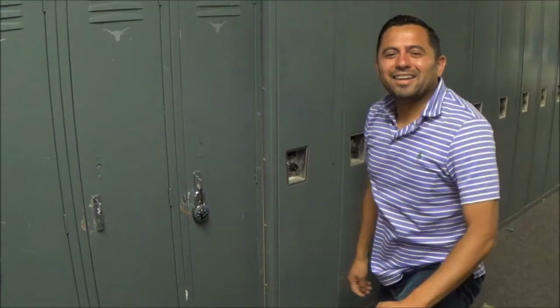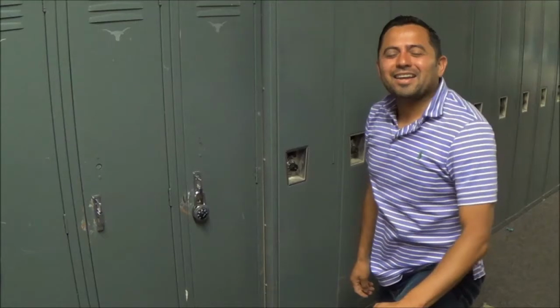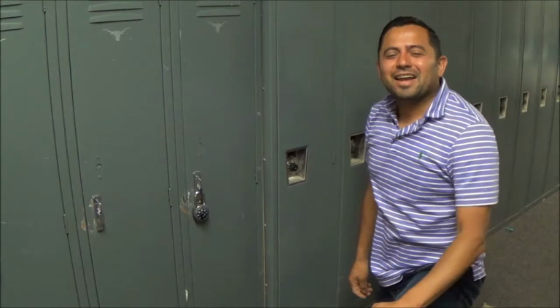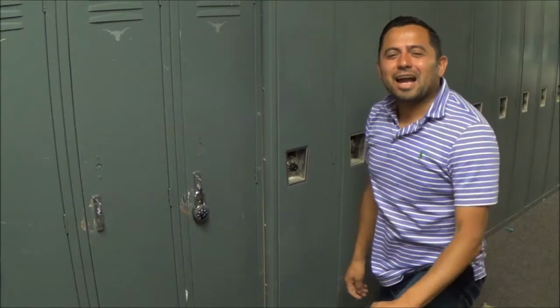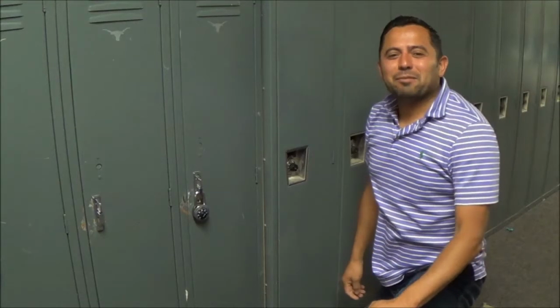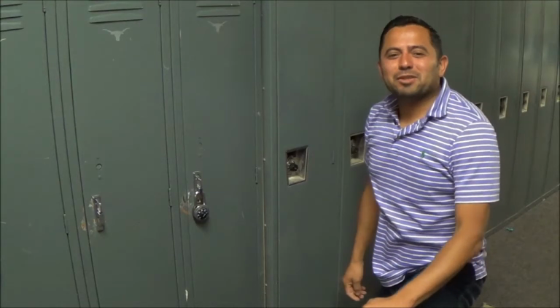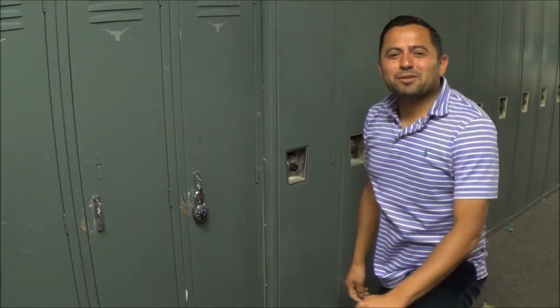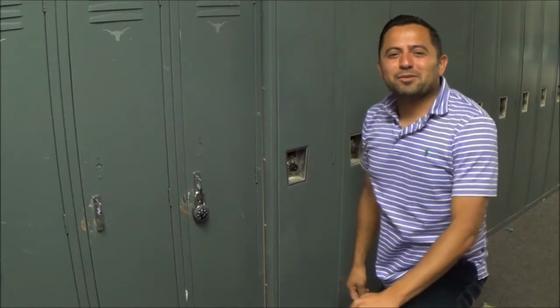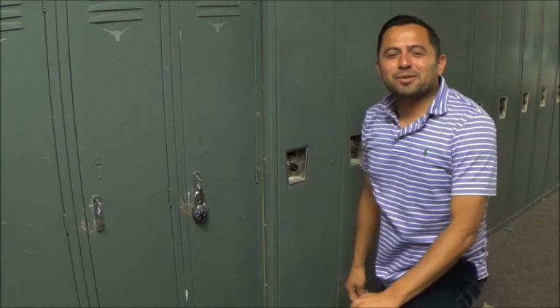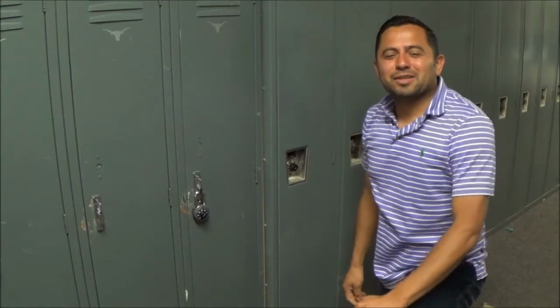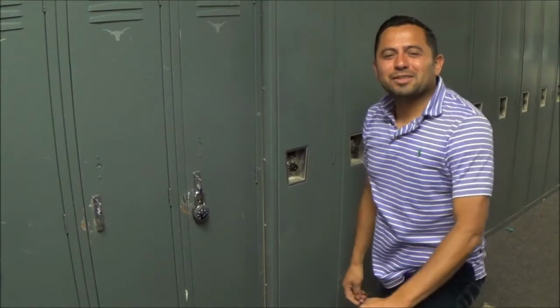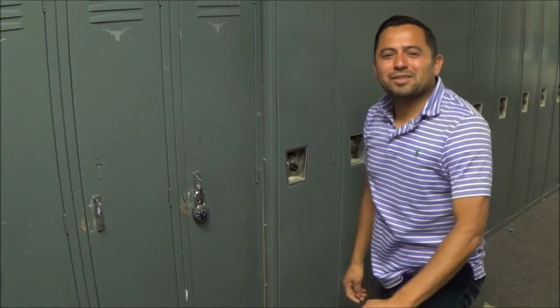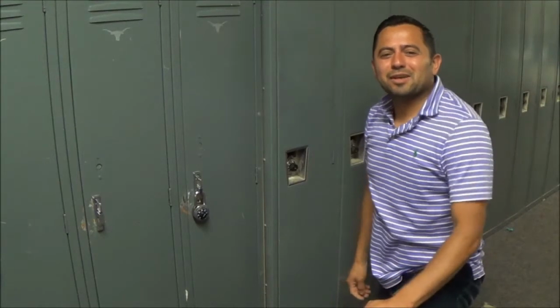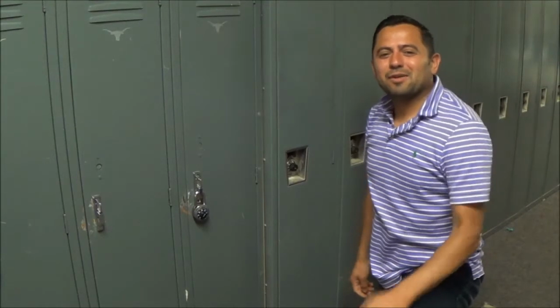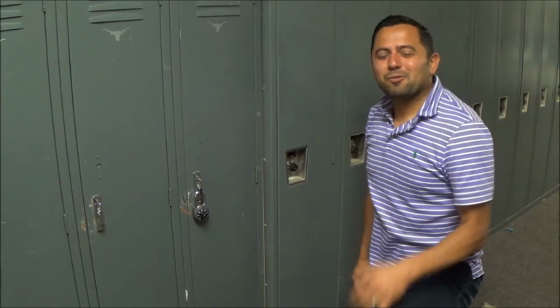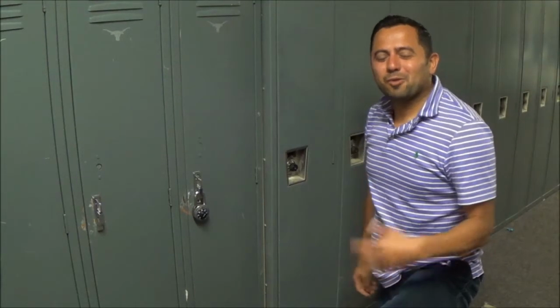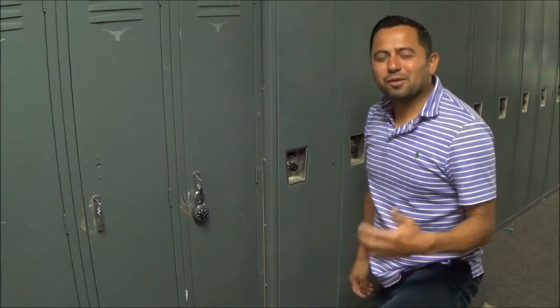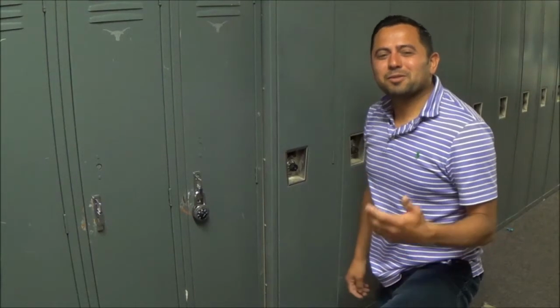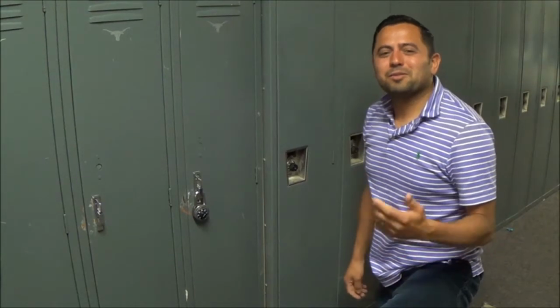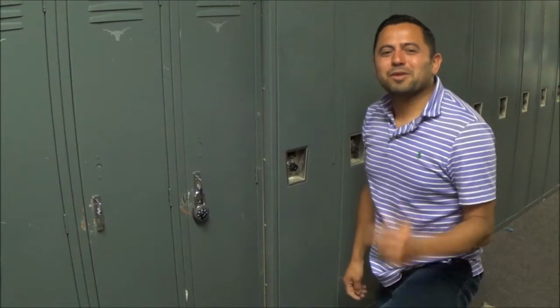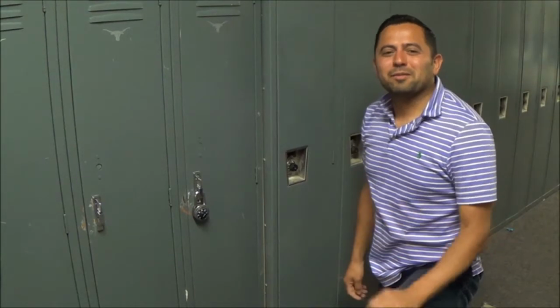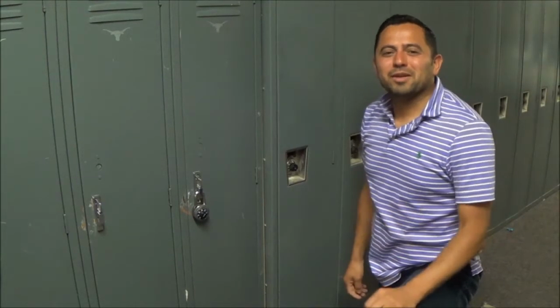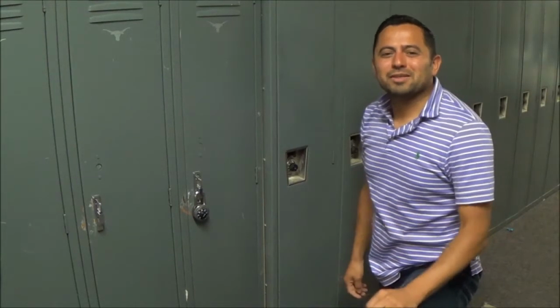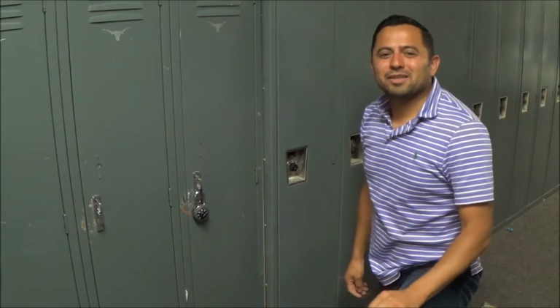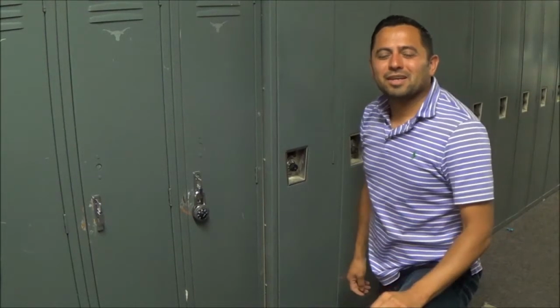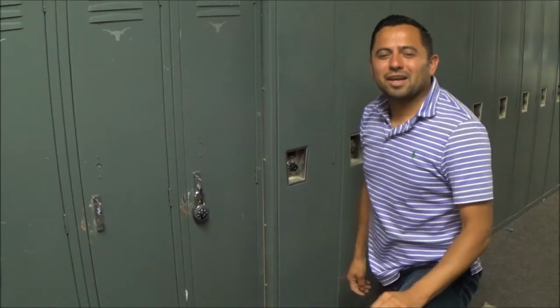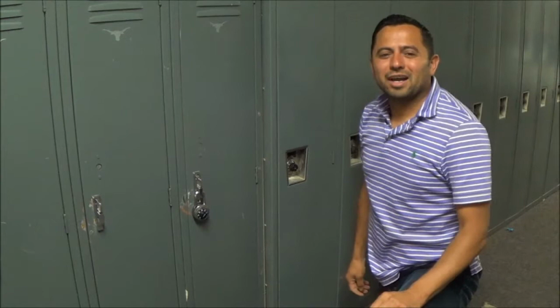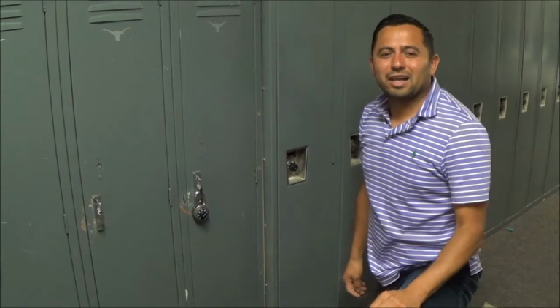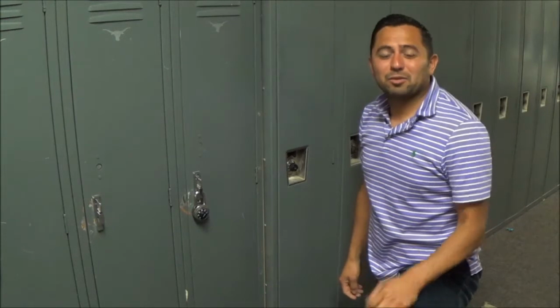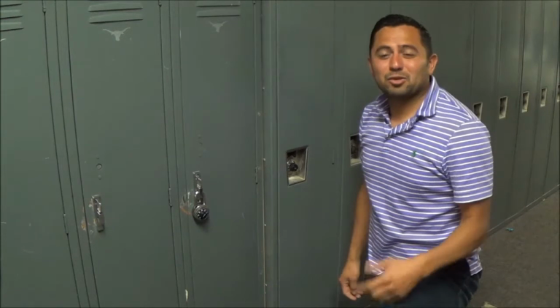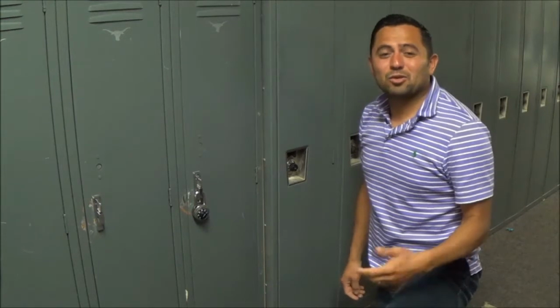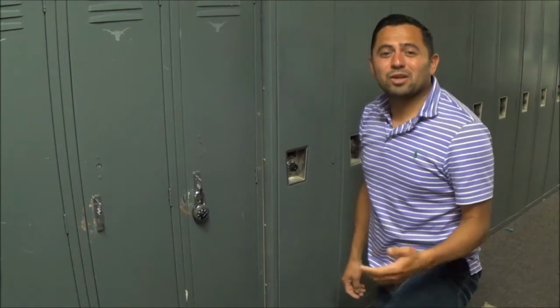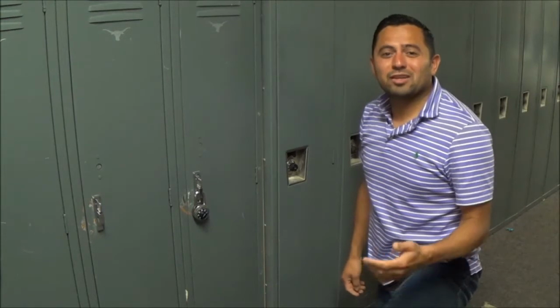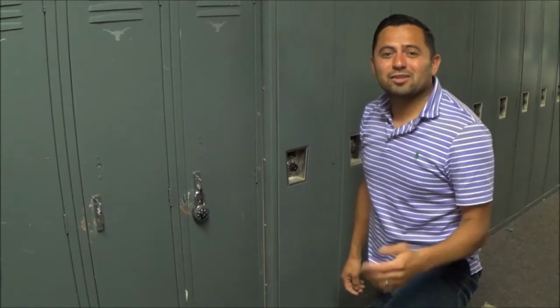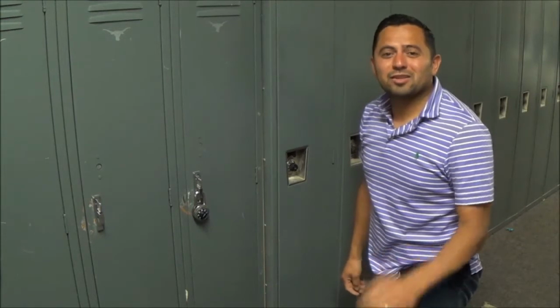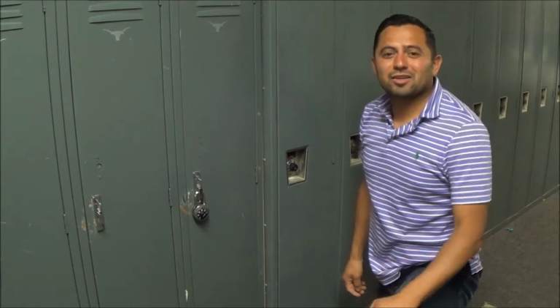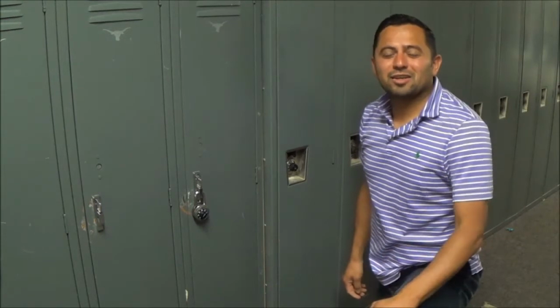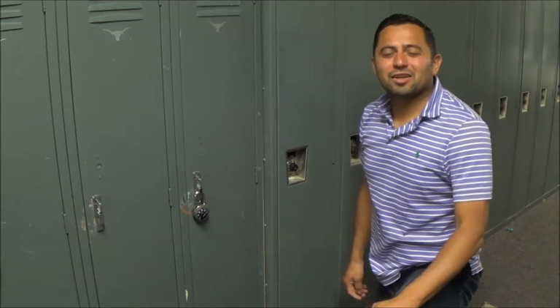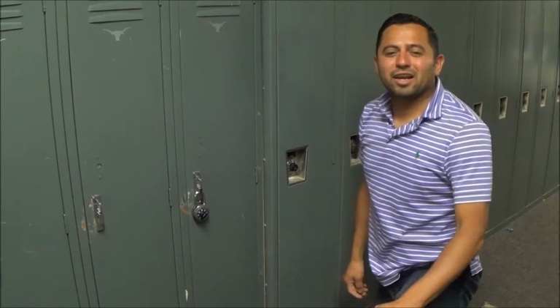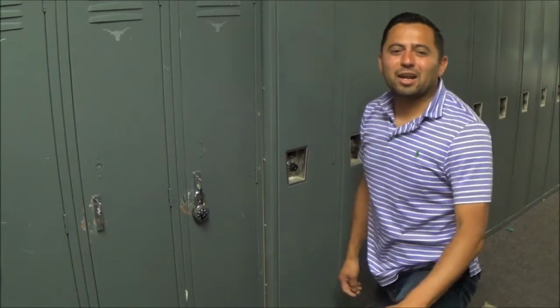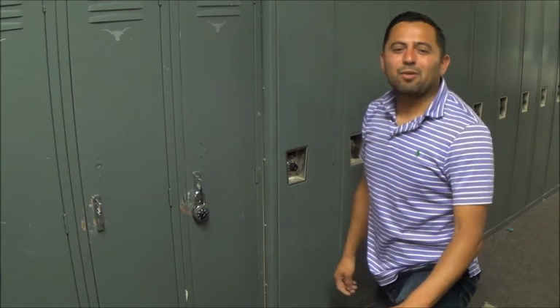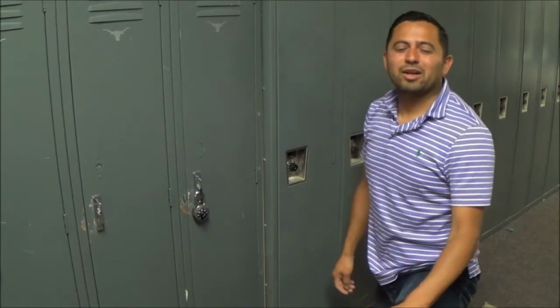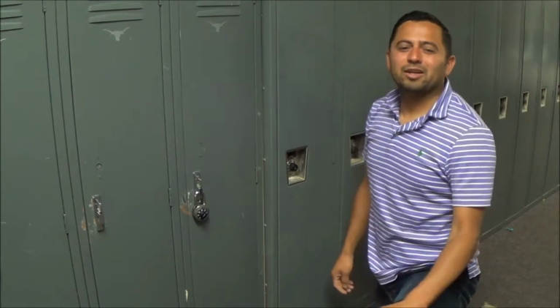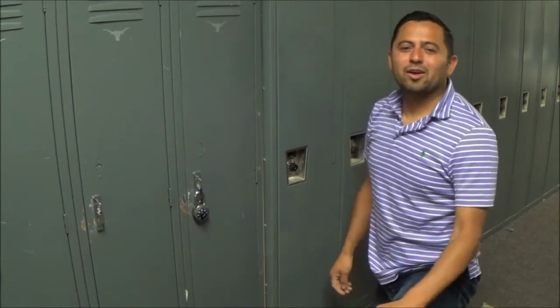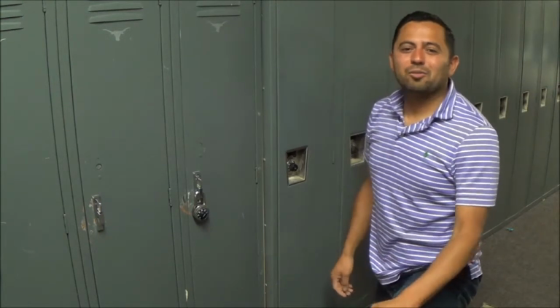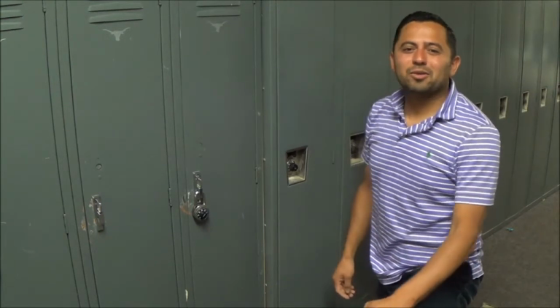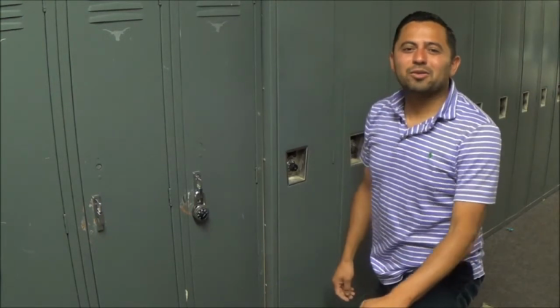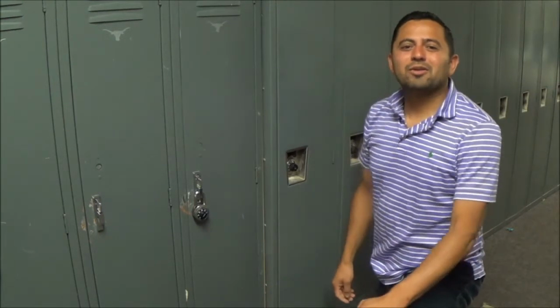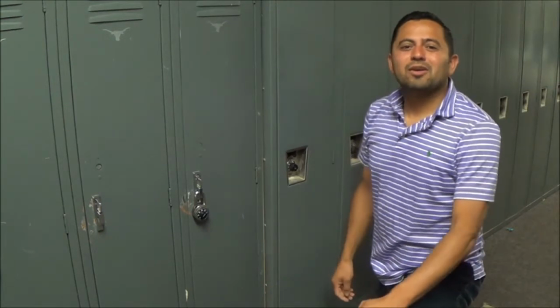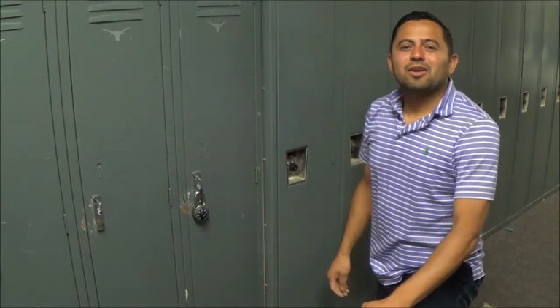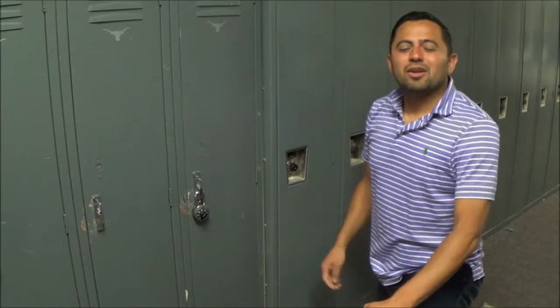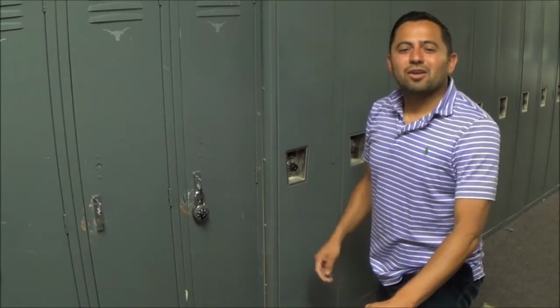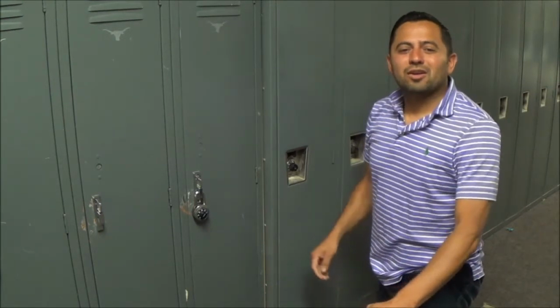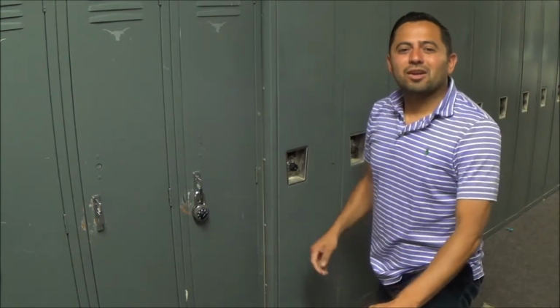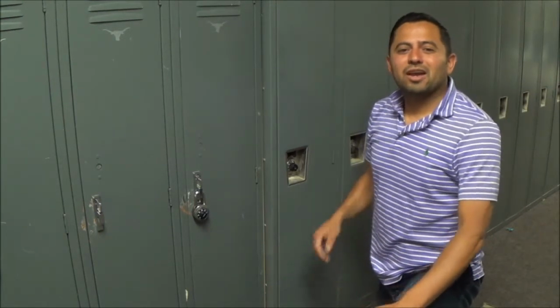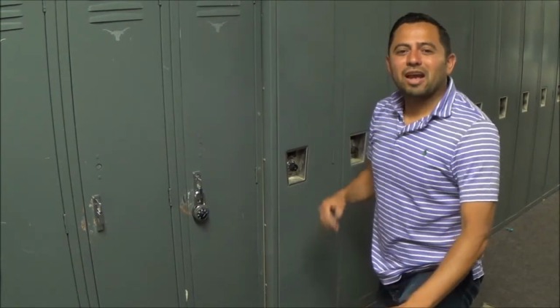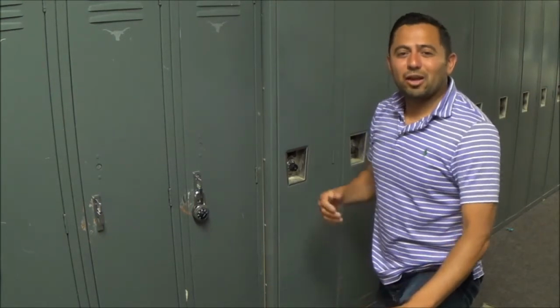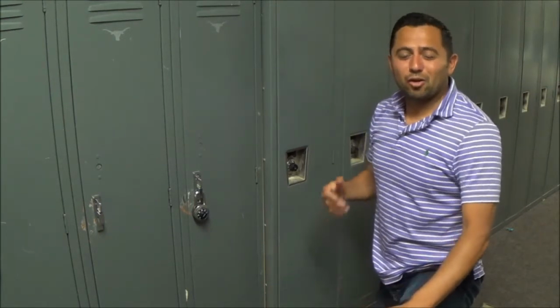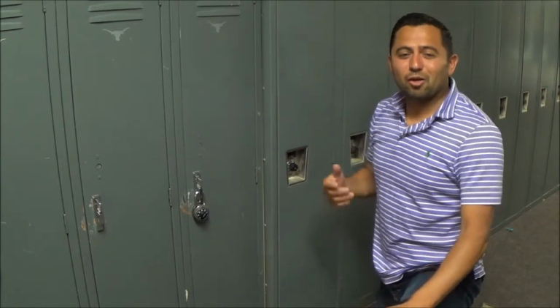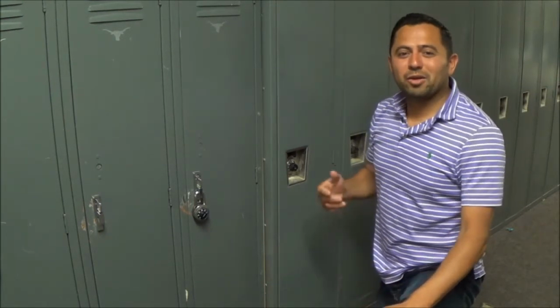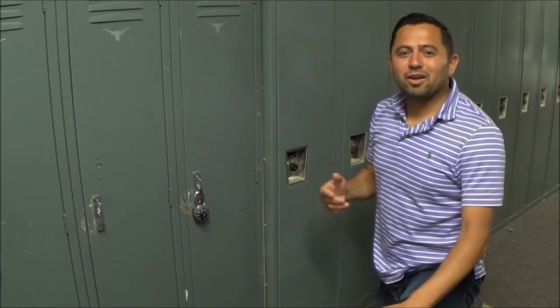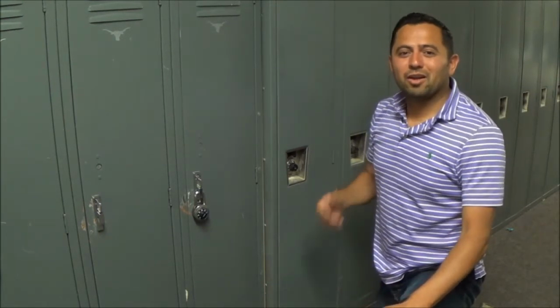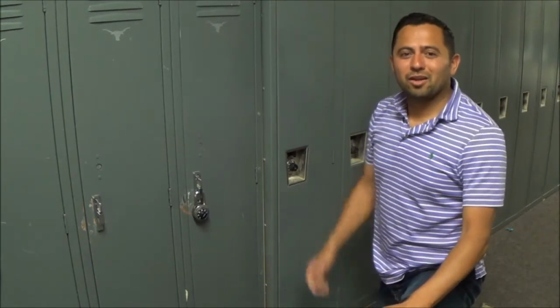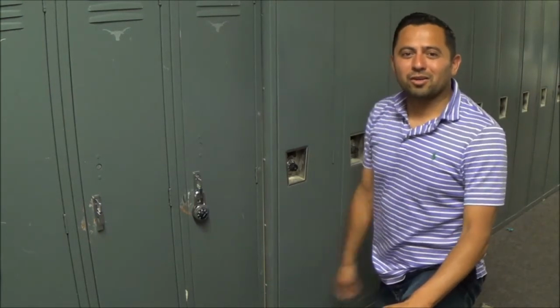I'm Mr. Fulness. Welcome to BMS. I am the school counselor here and I want to help you learn how to open a locker.